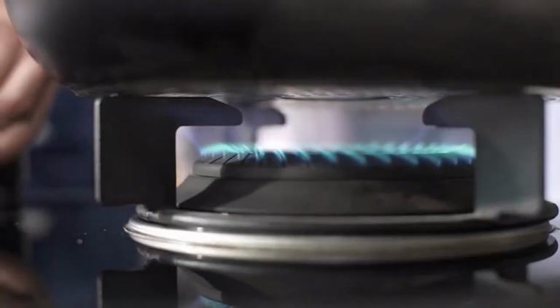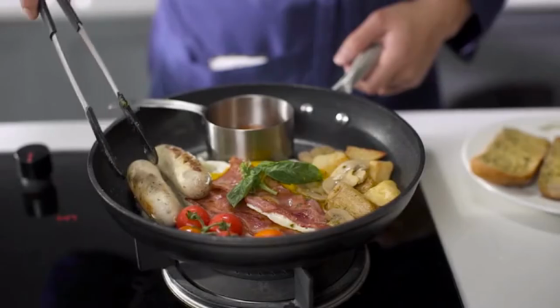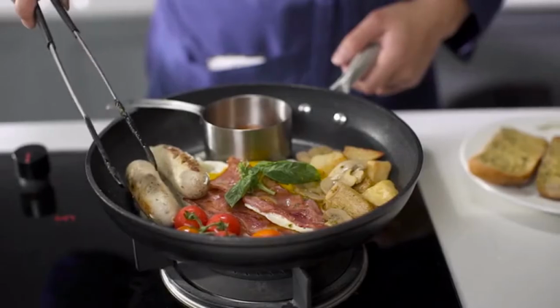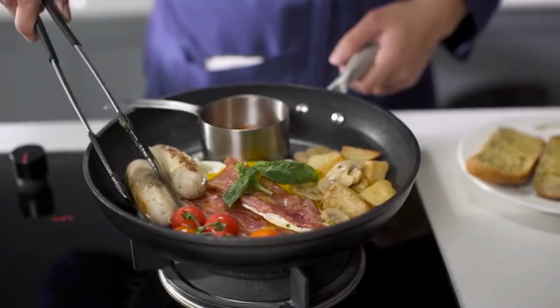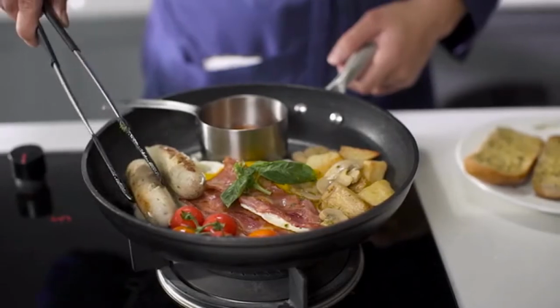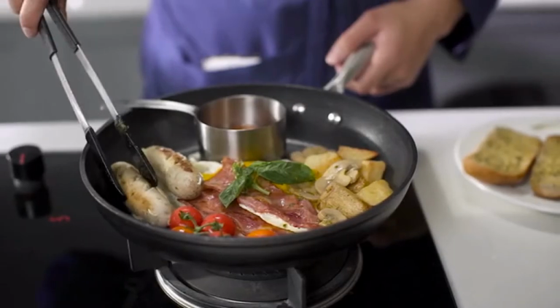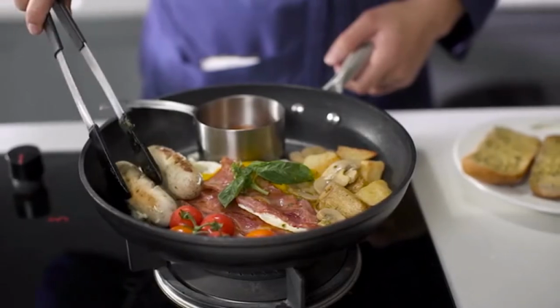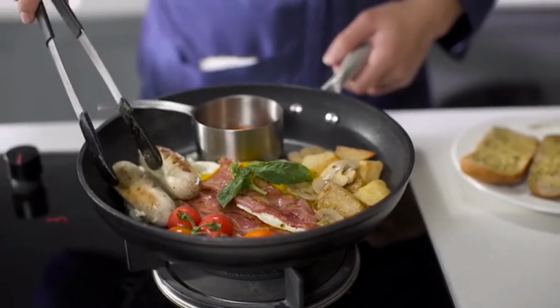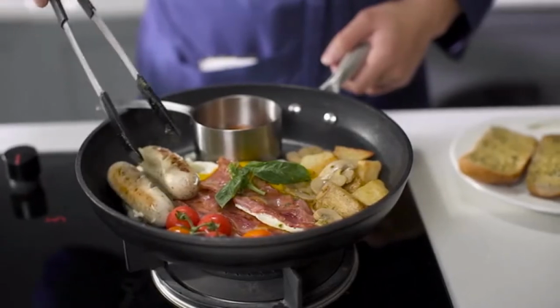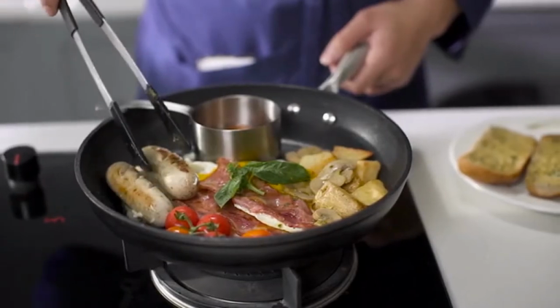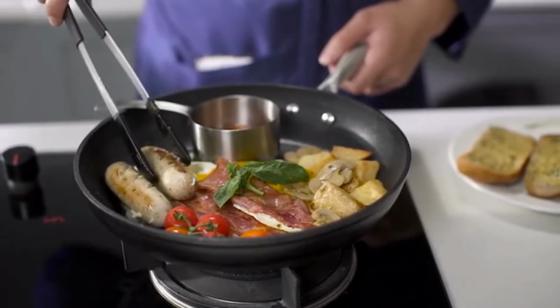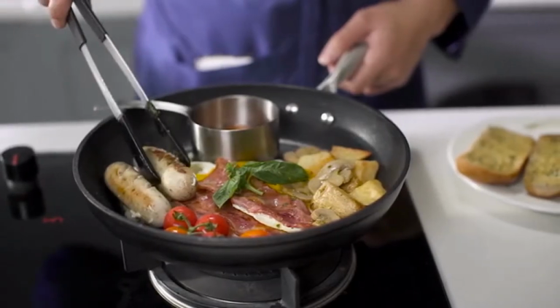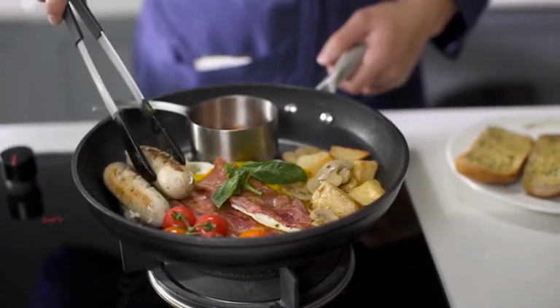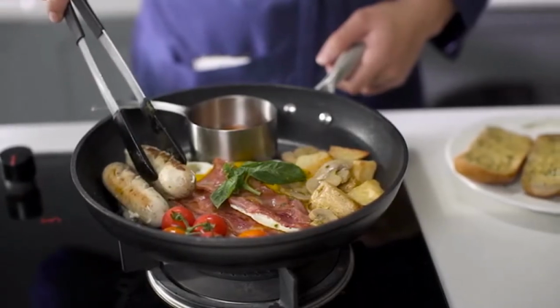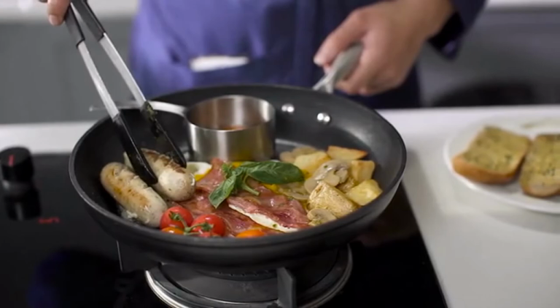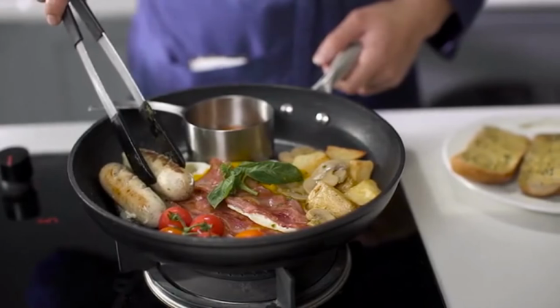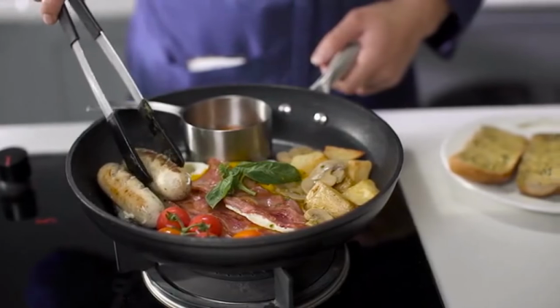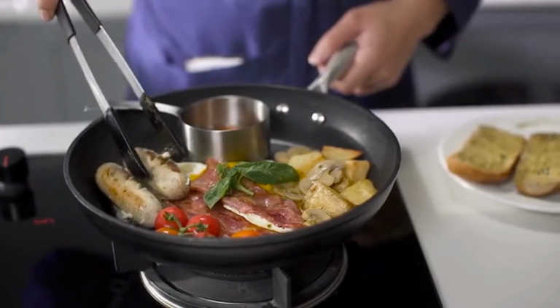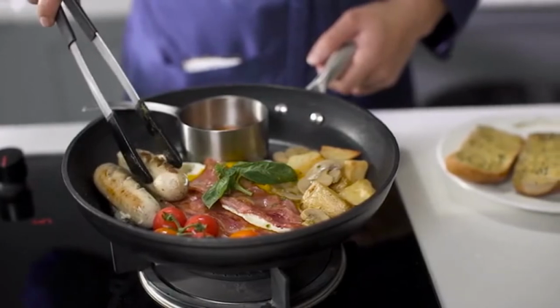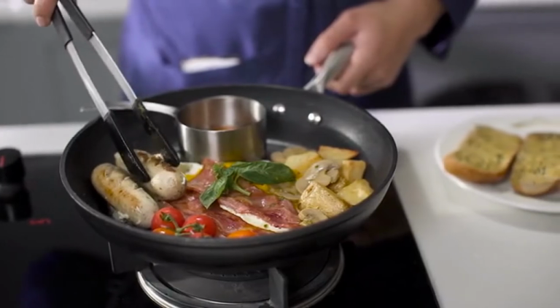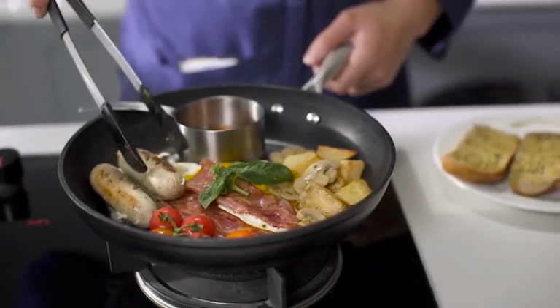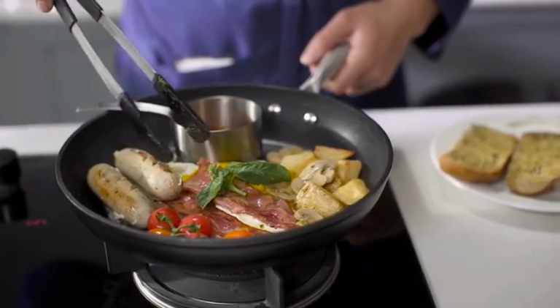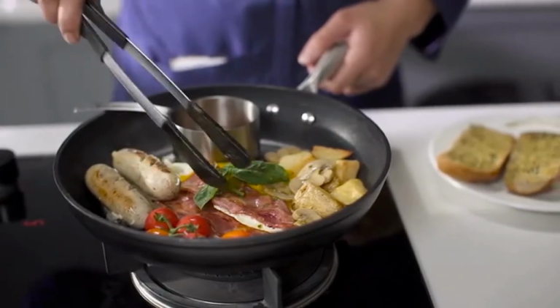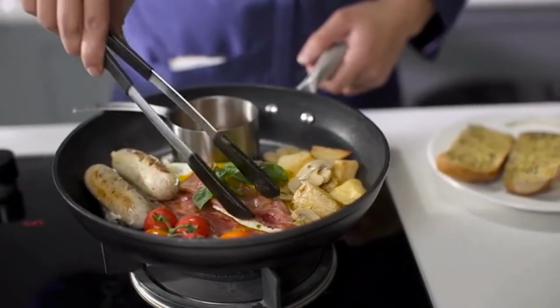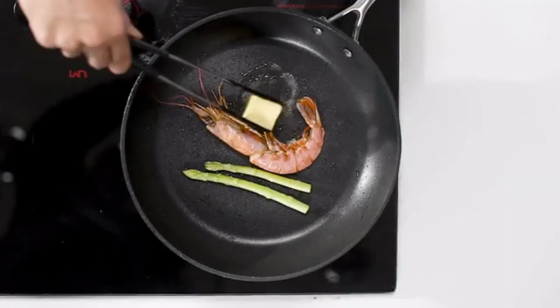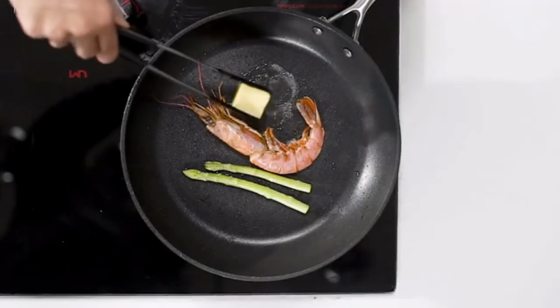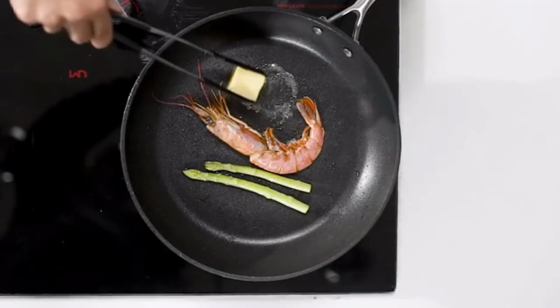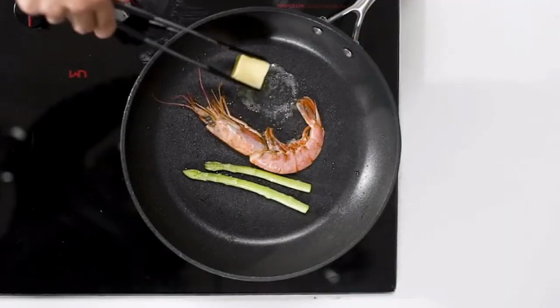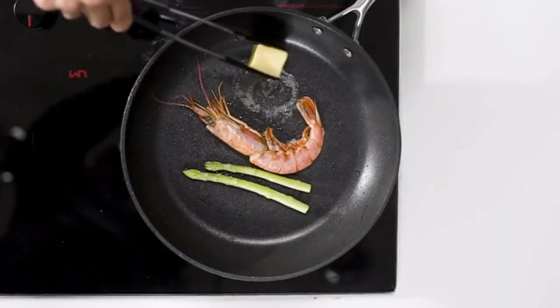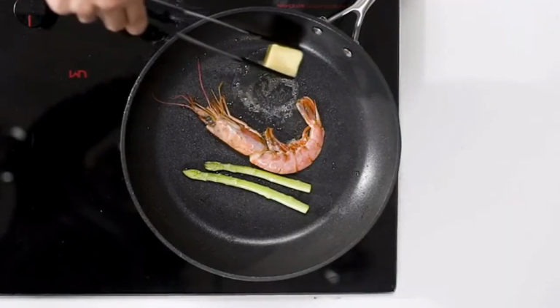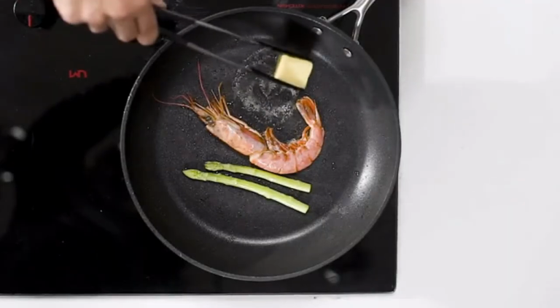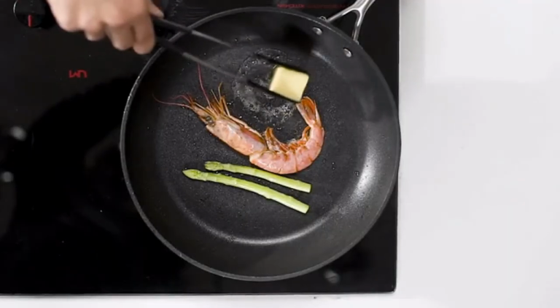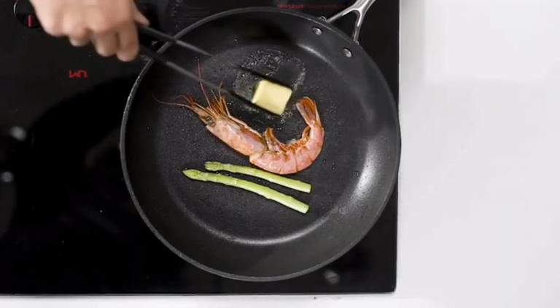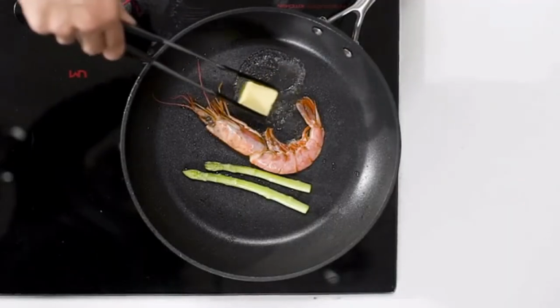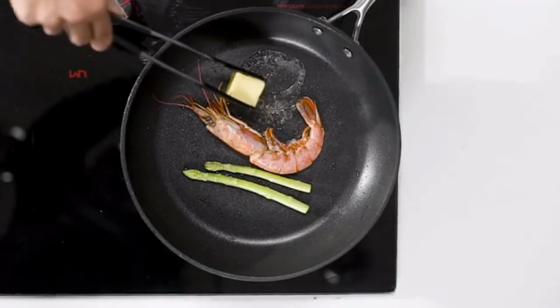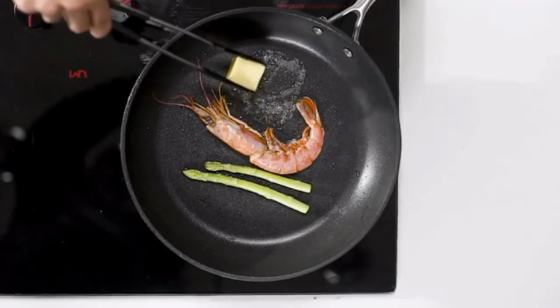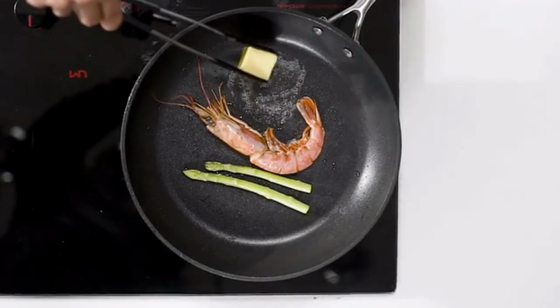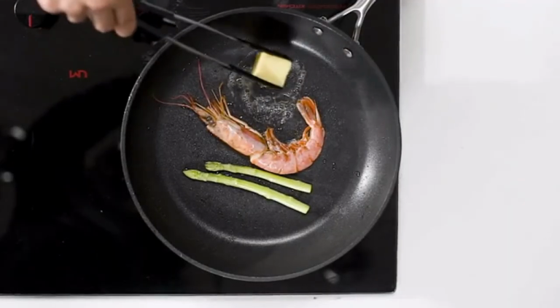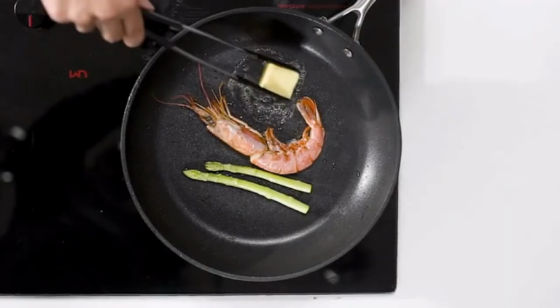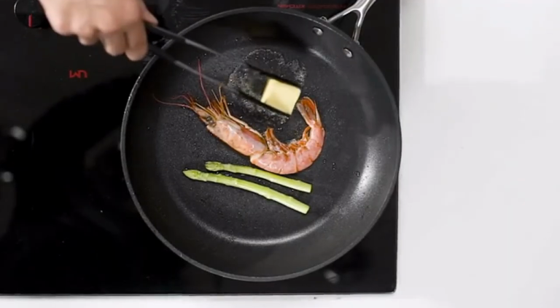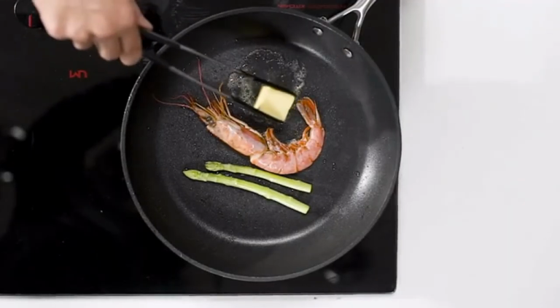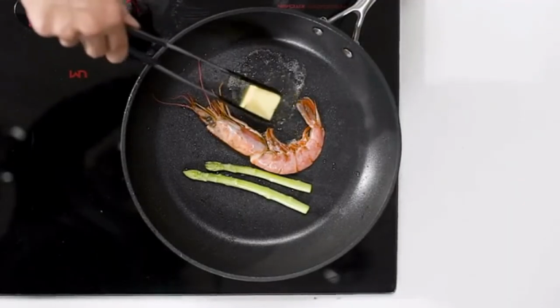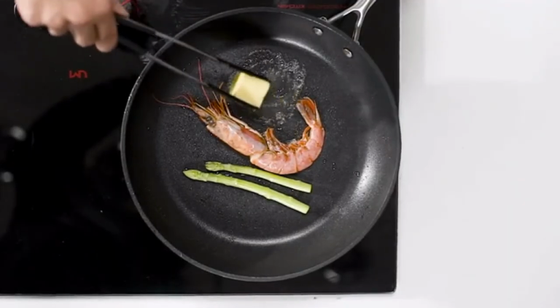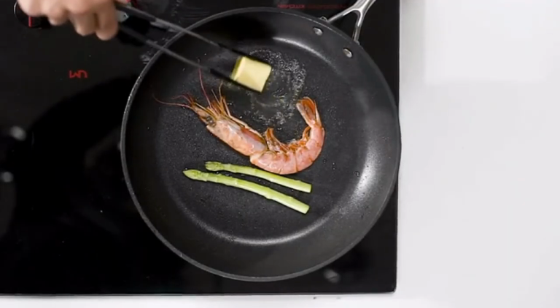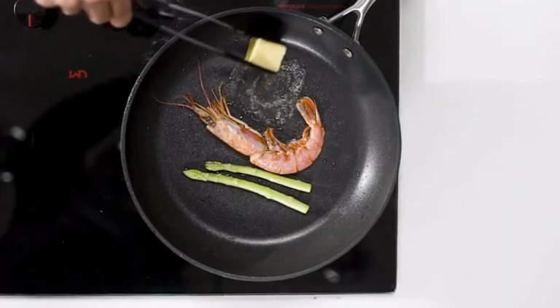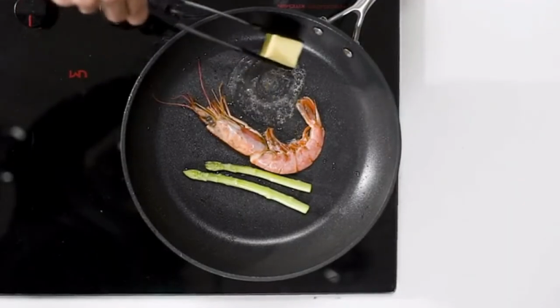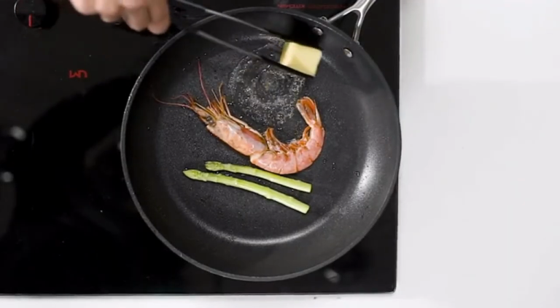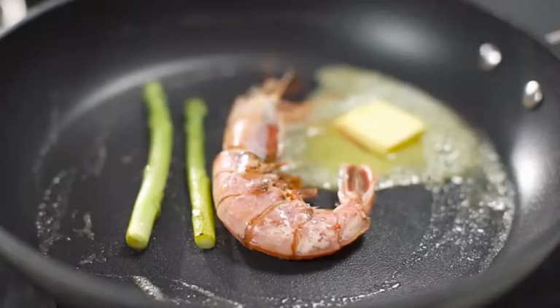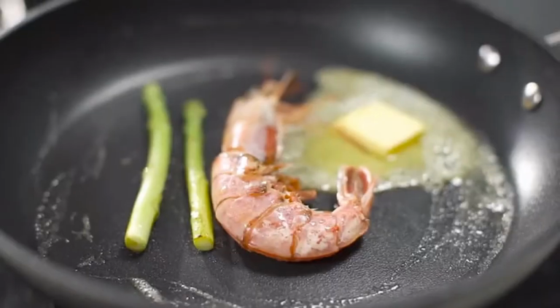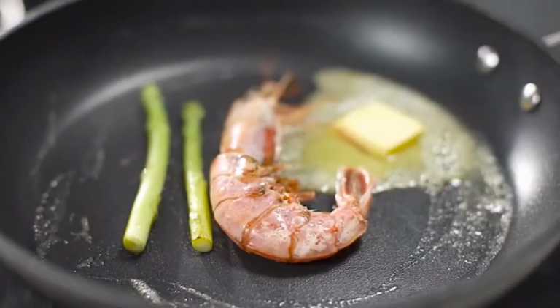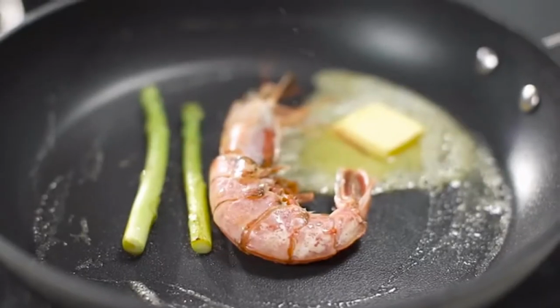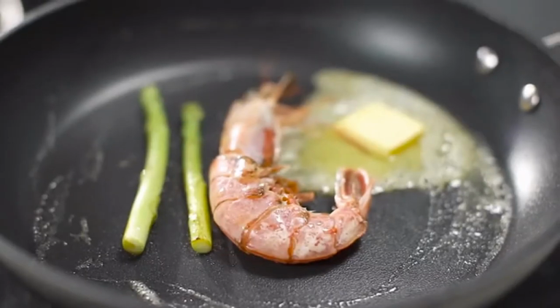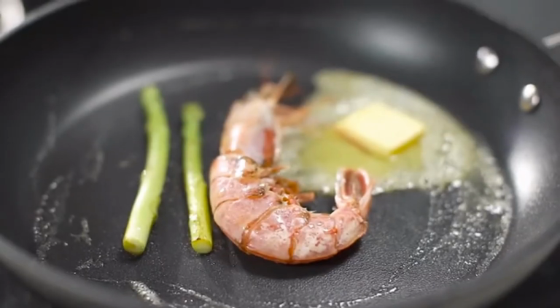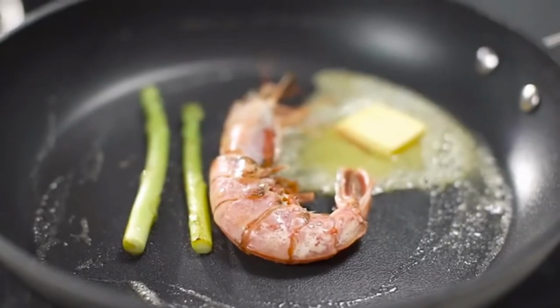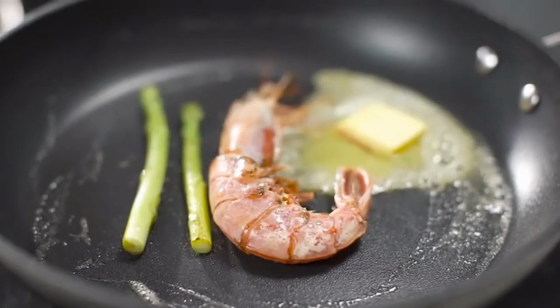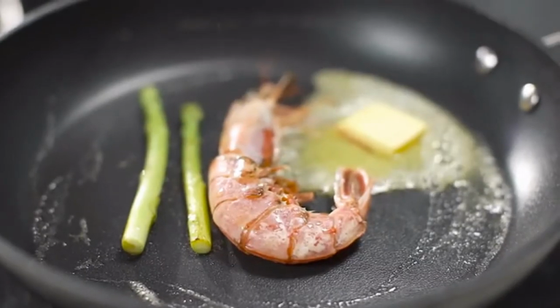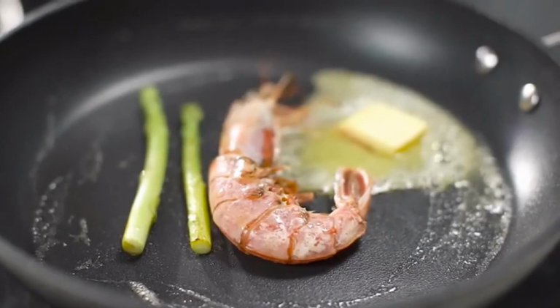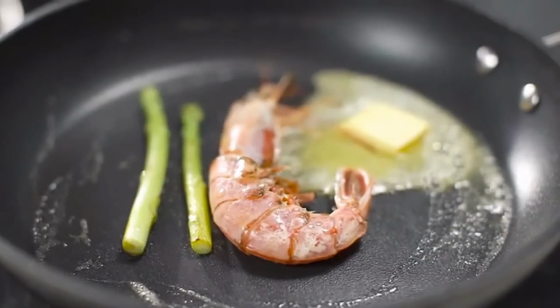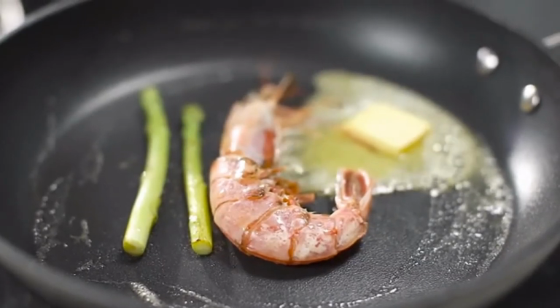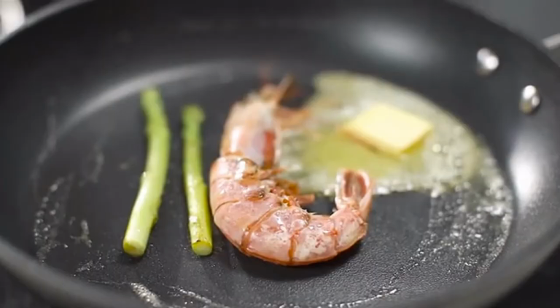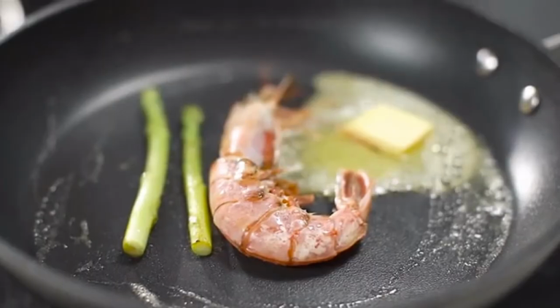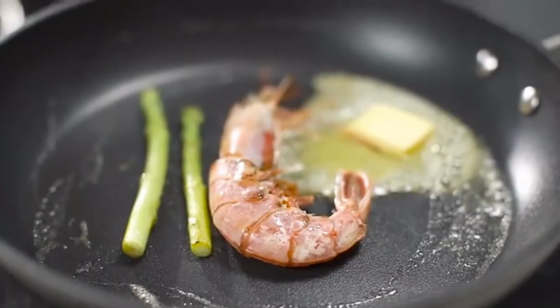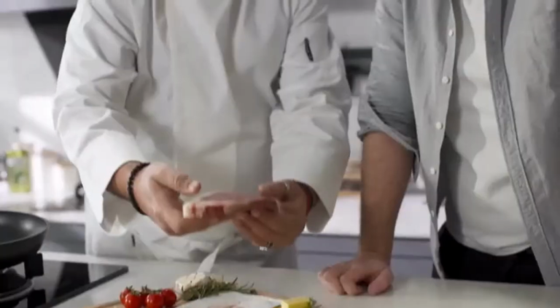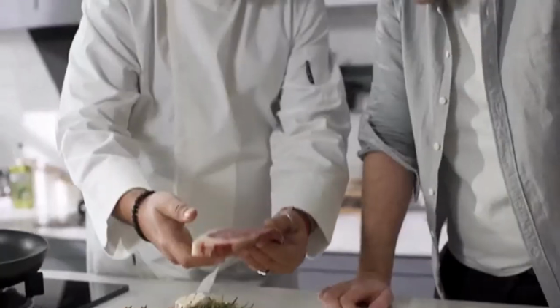With Mello, you will enjoy the perfect size, weight, and nonstick cooking experience every time you prepare a meal.